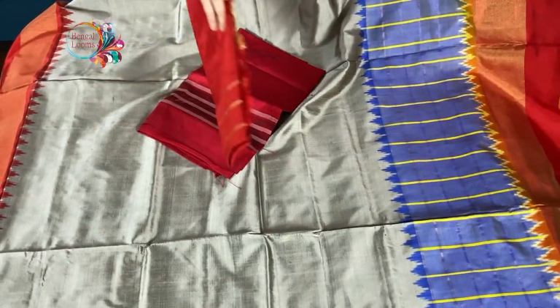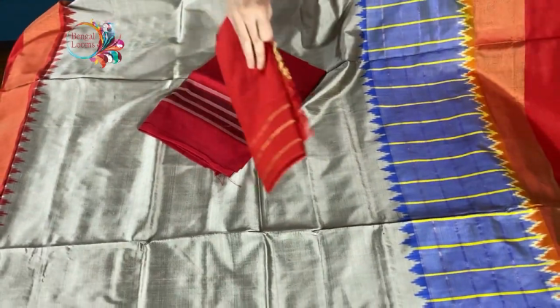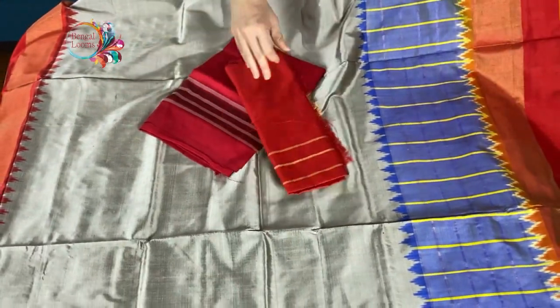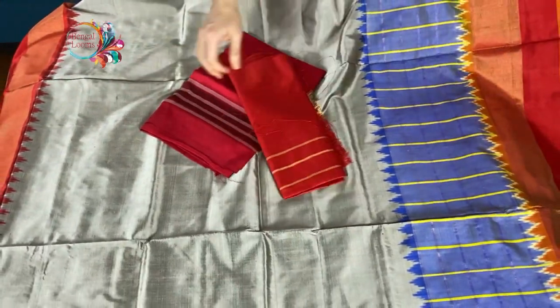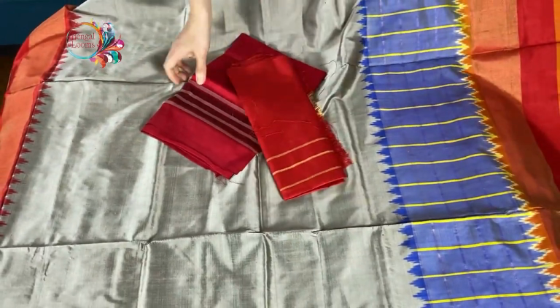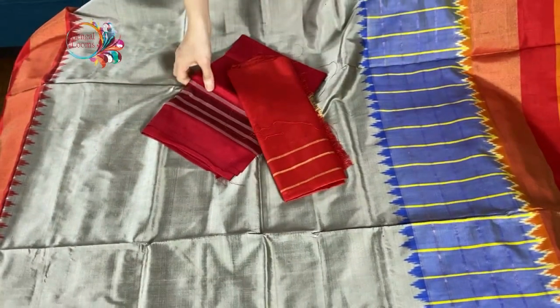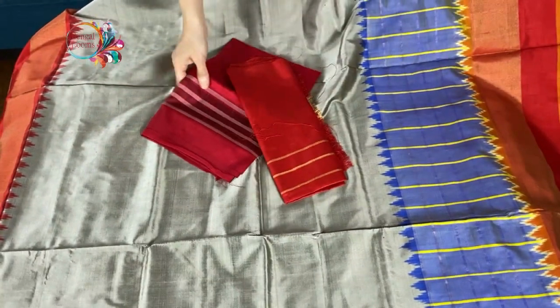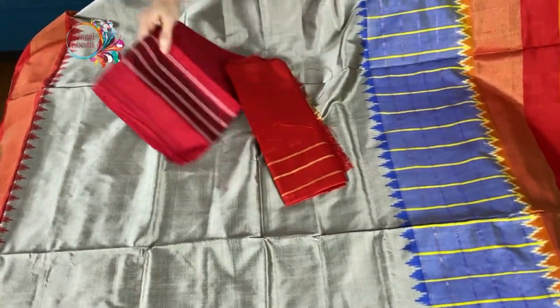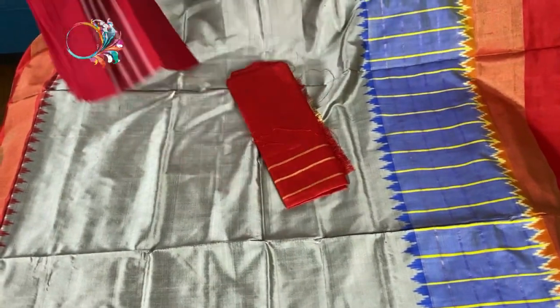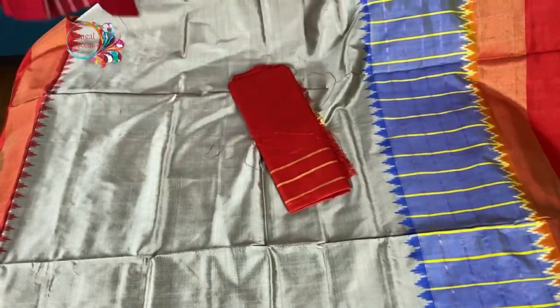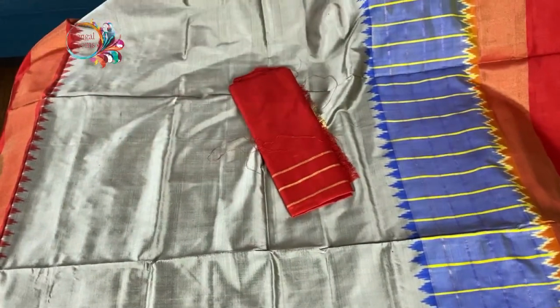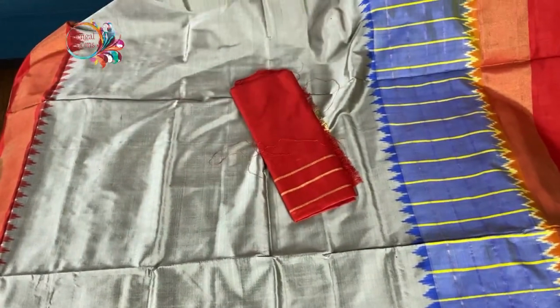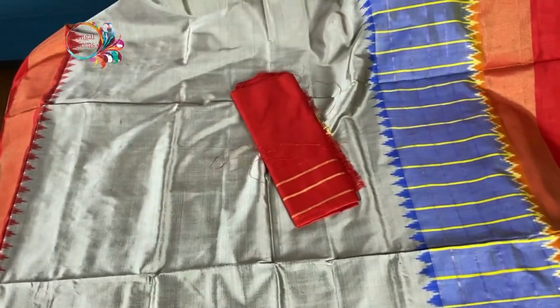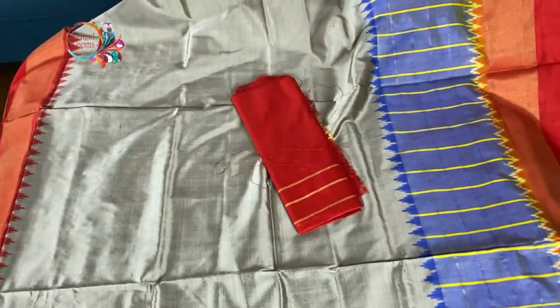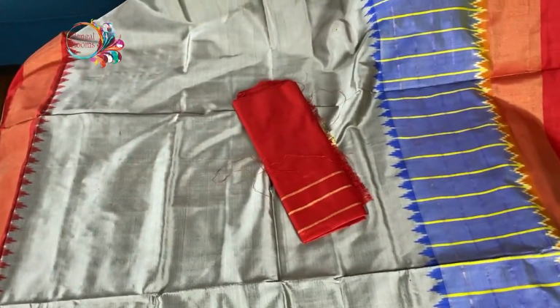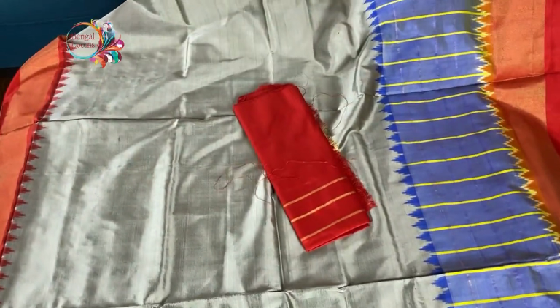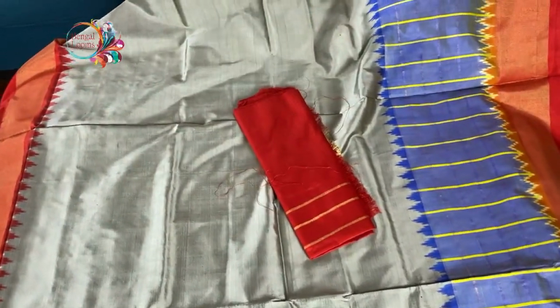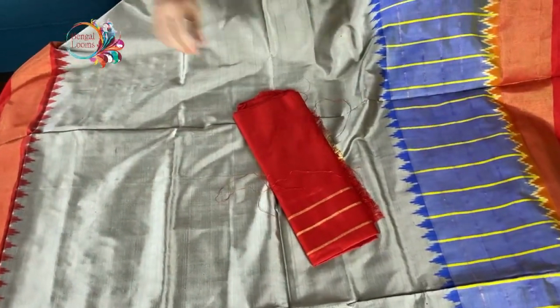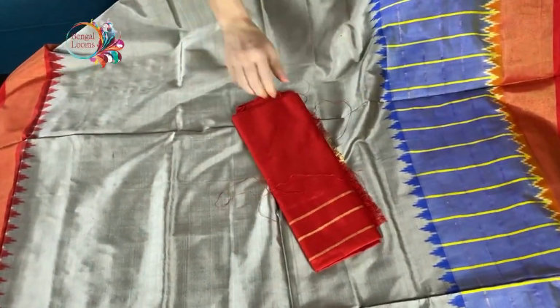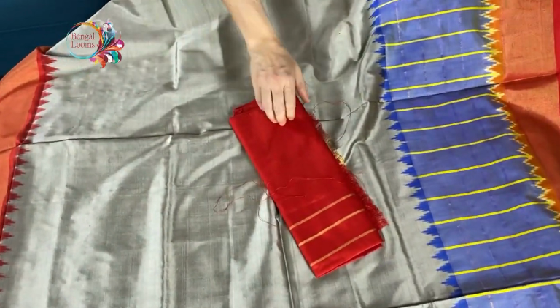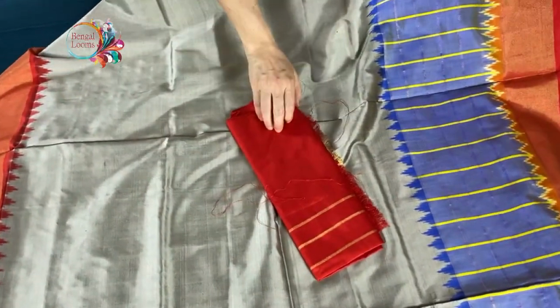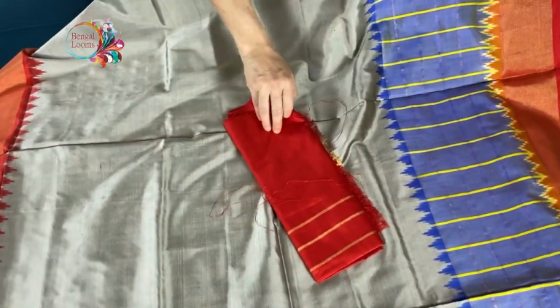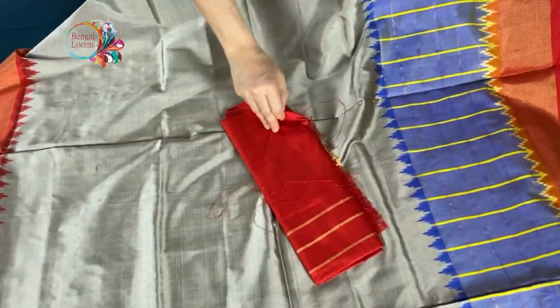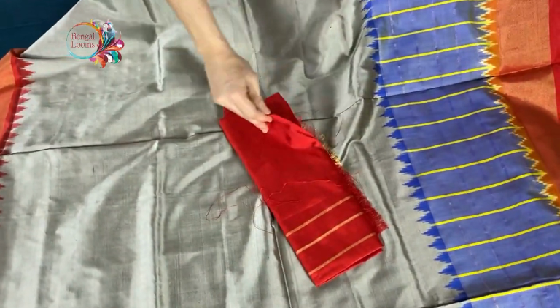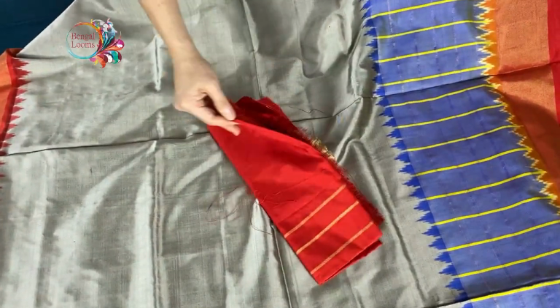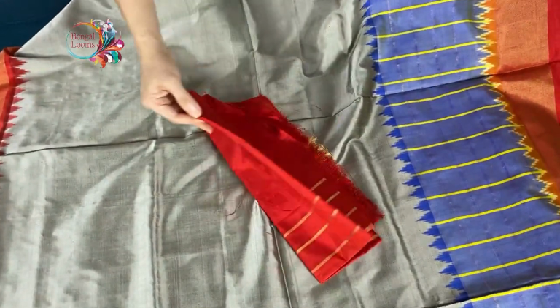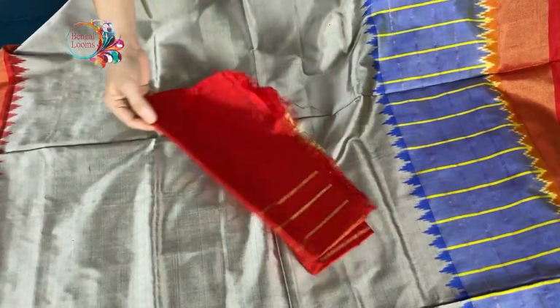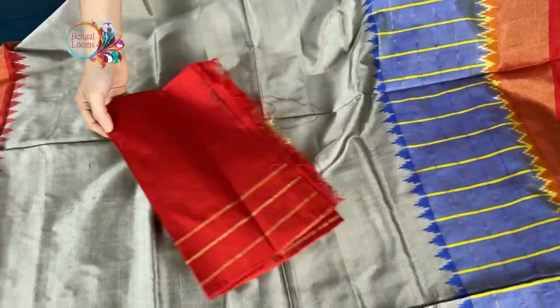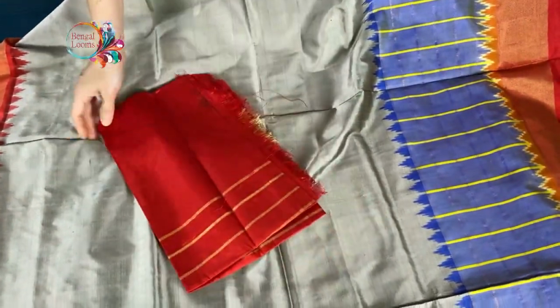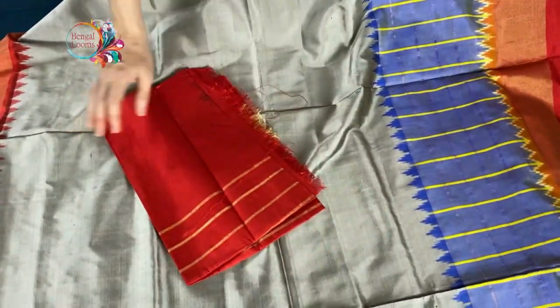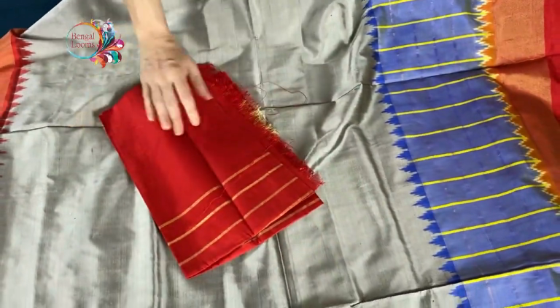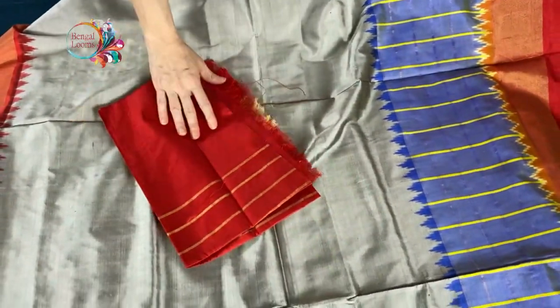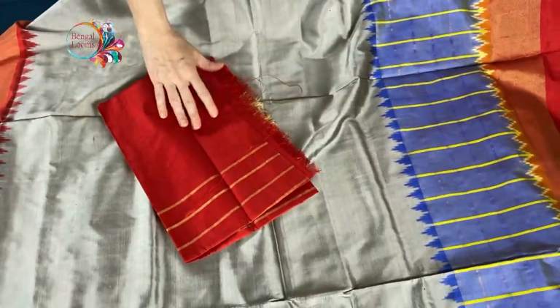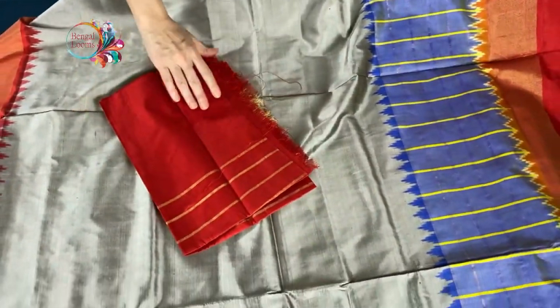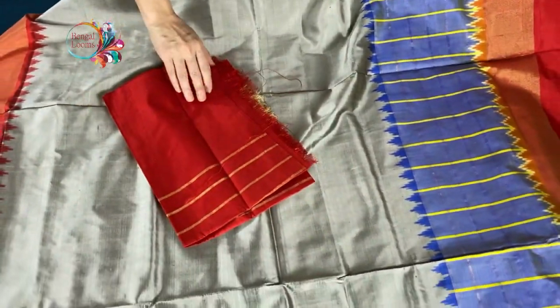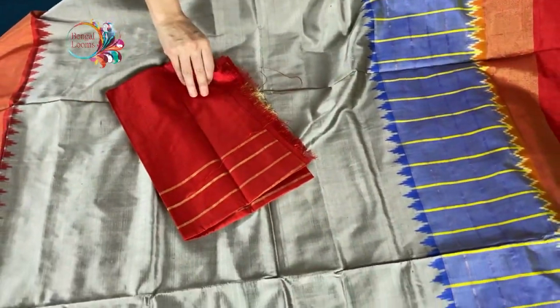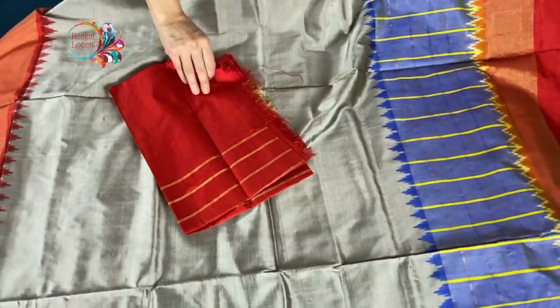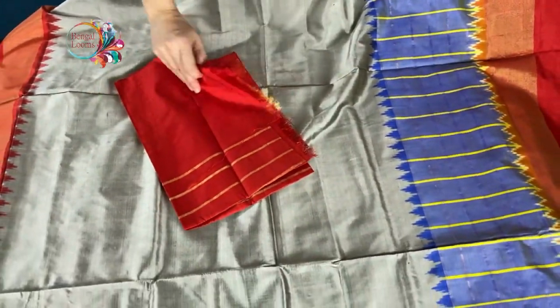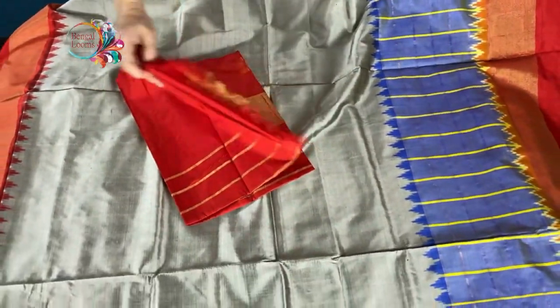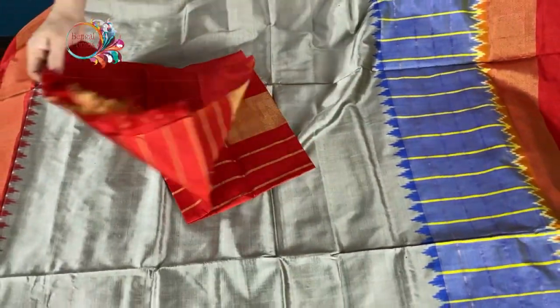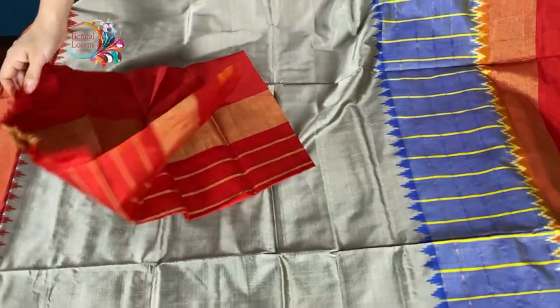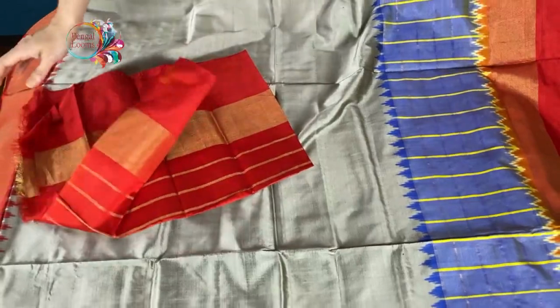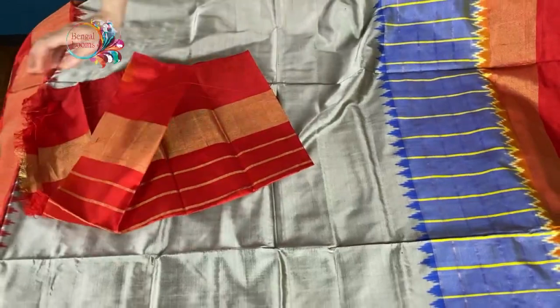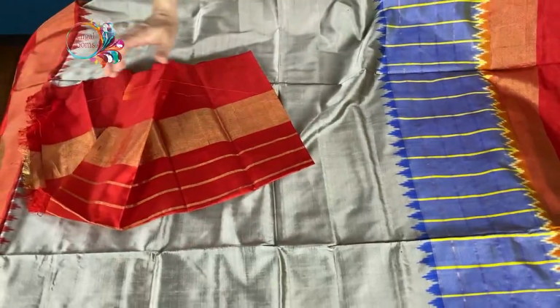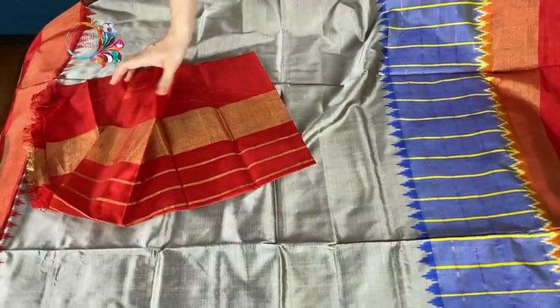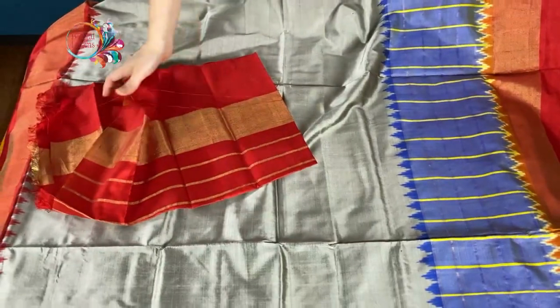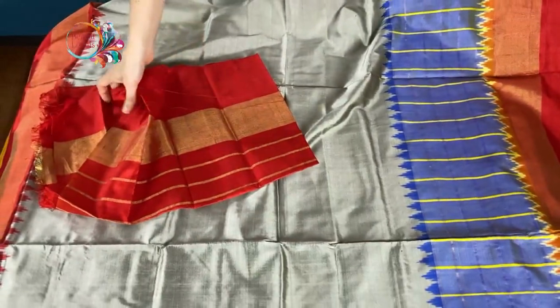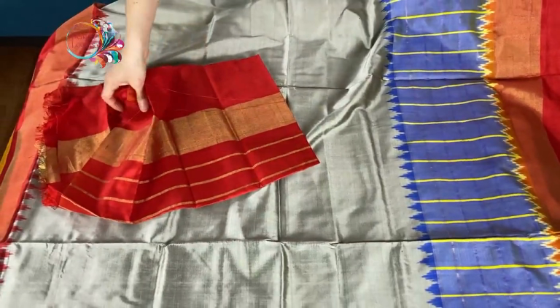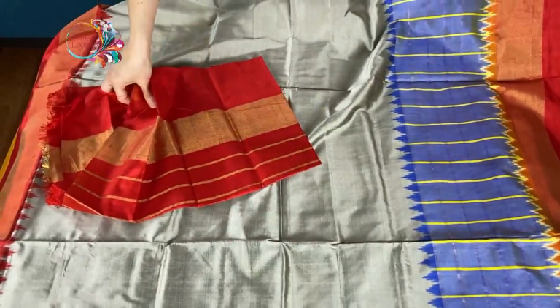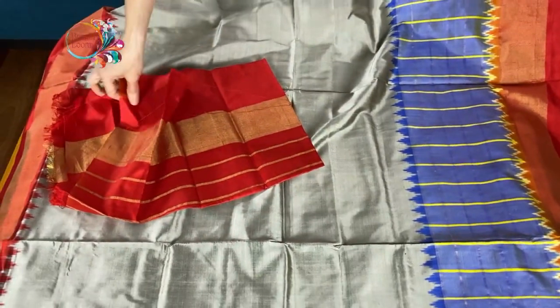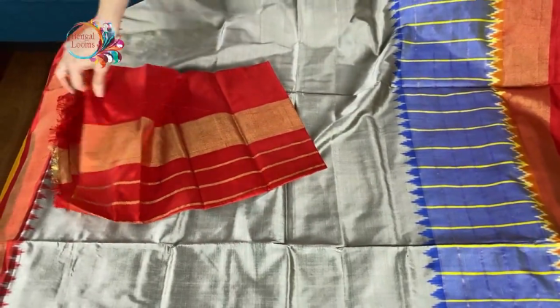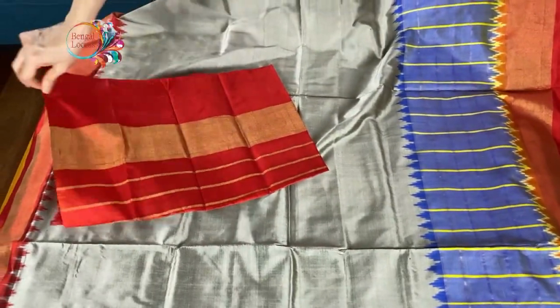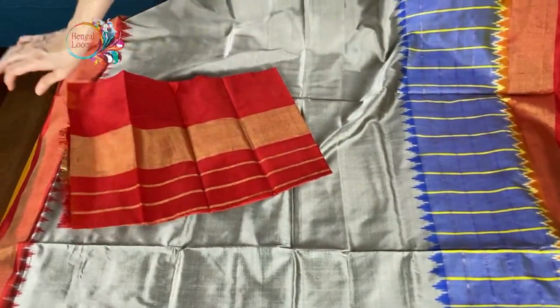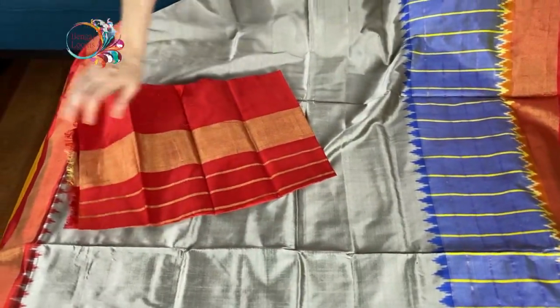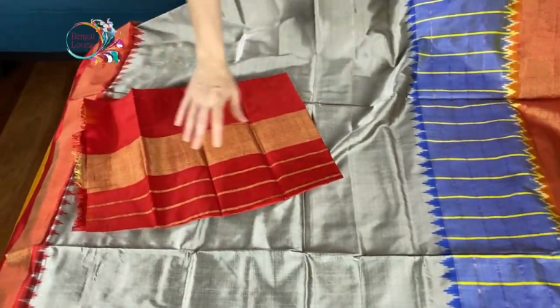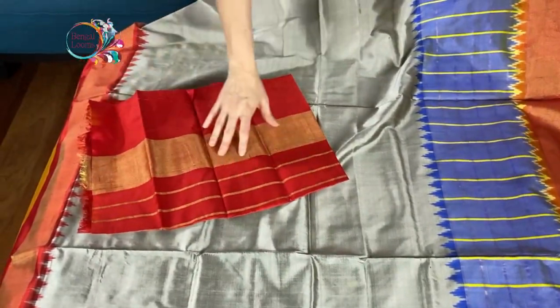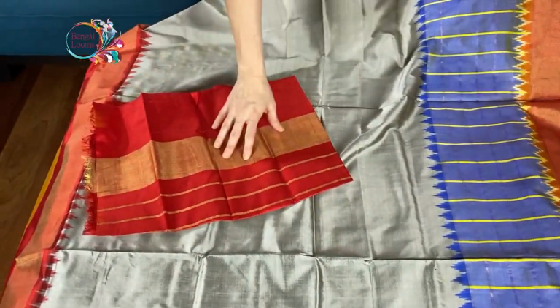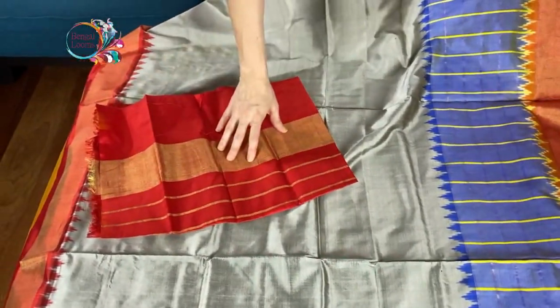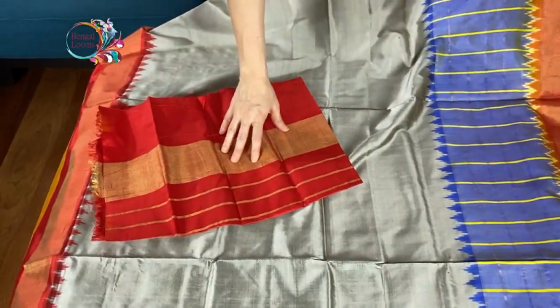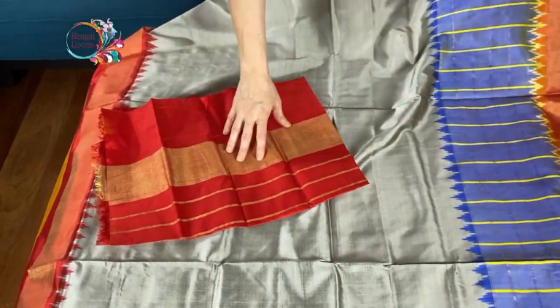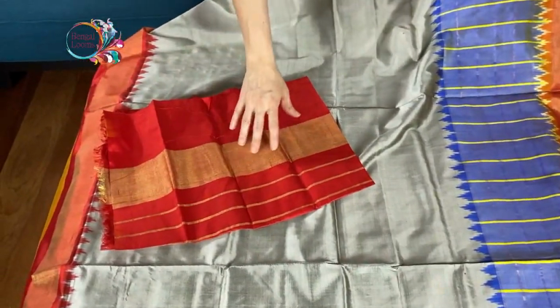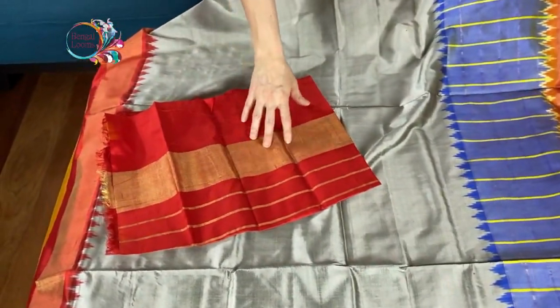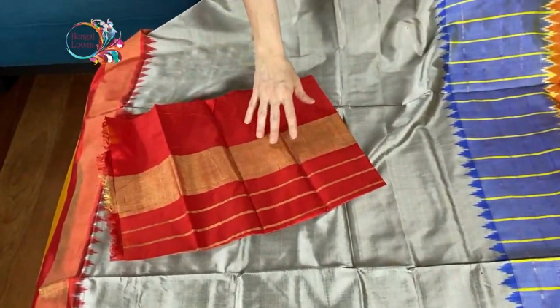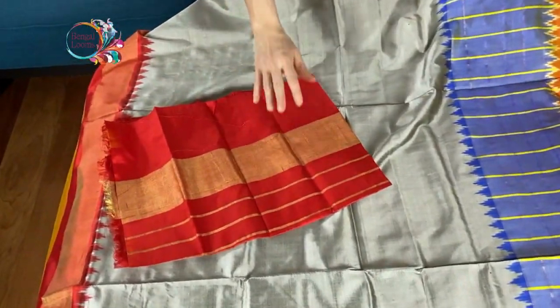This is the blouse piece for this saree. The blouse piece has some zari on it.